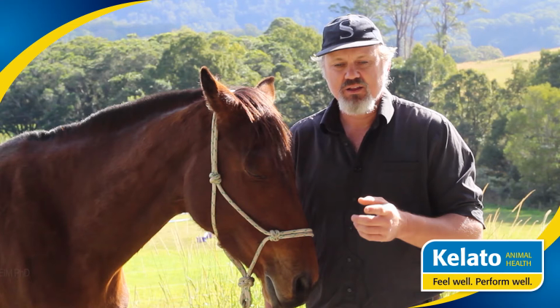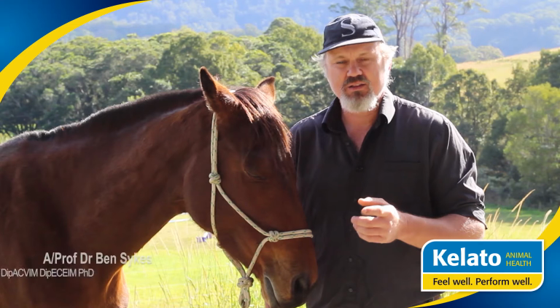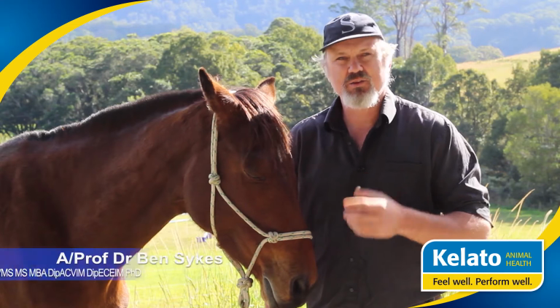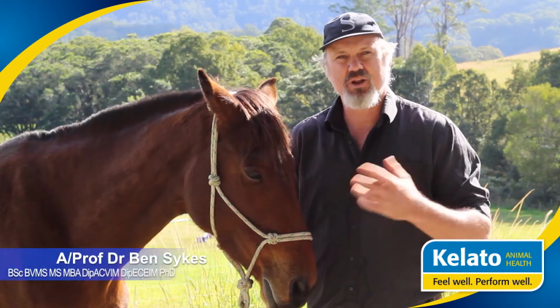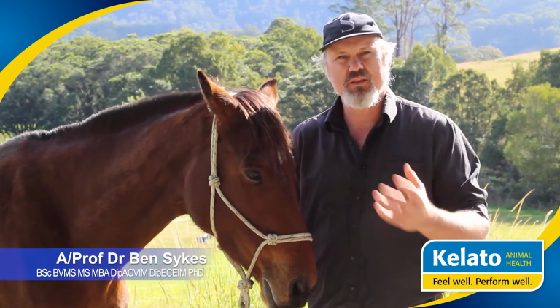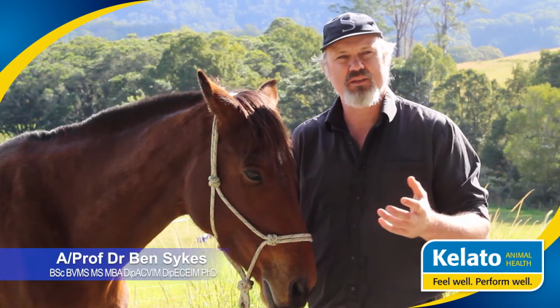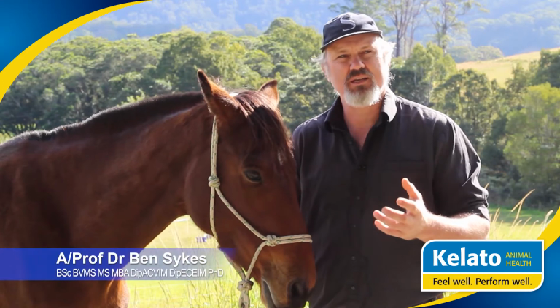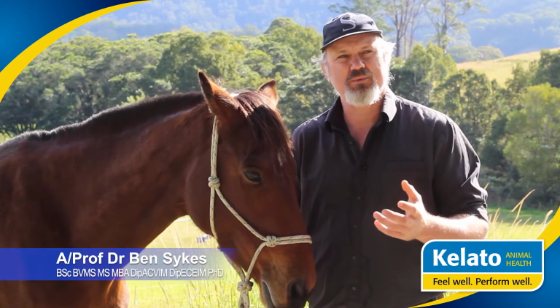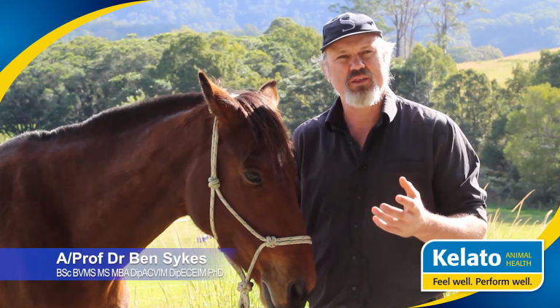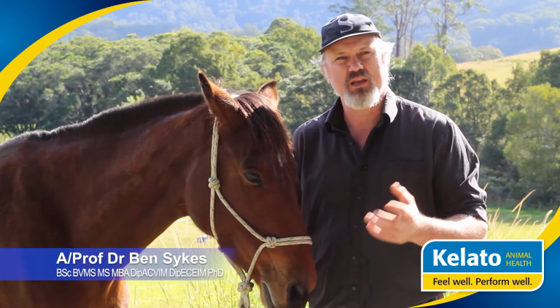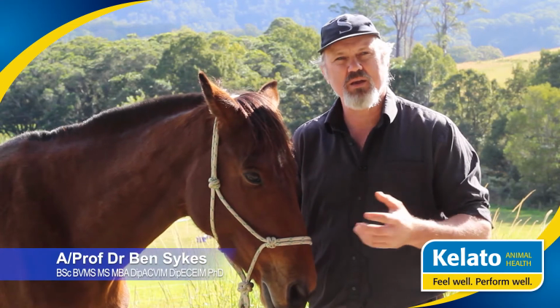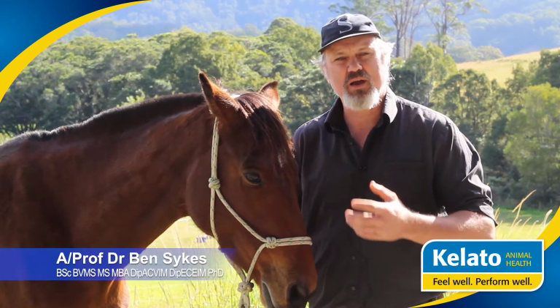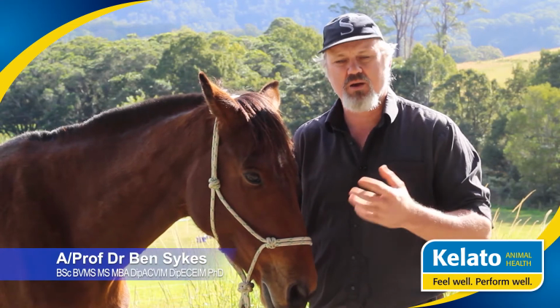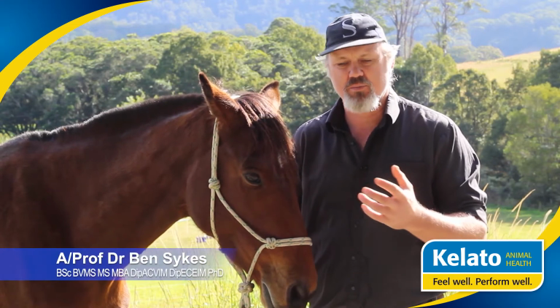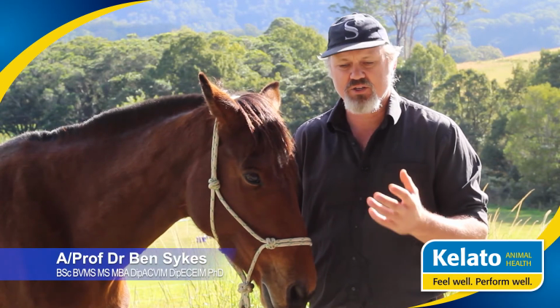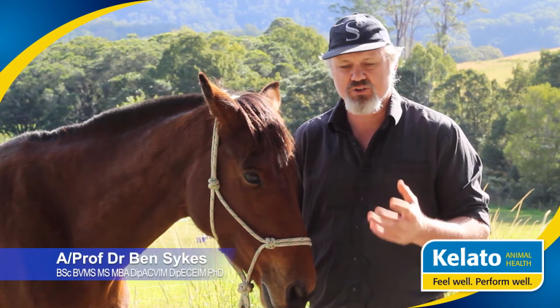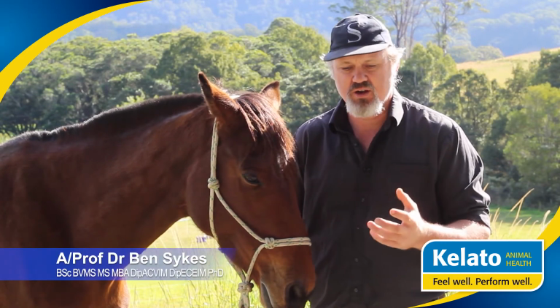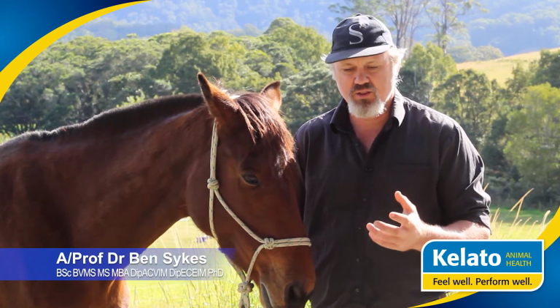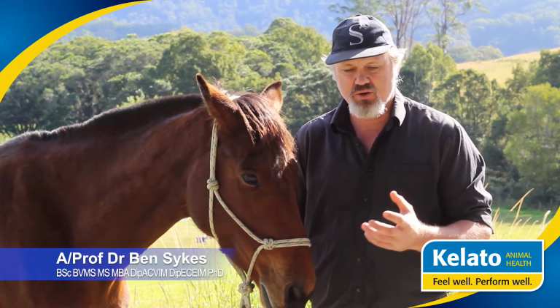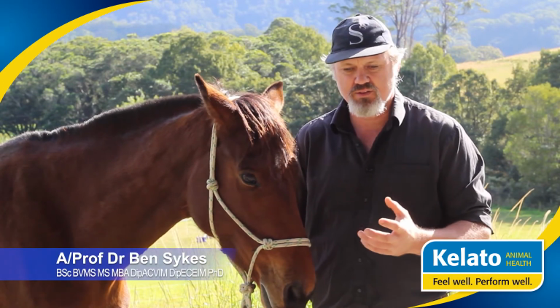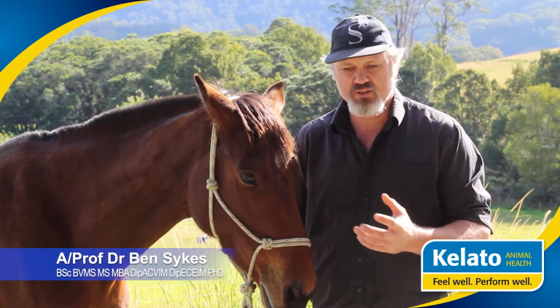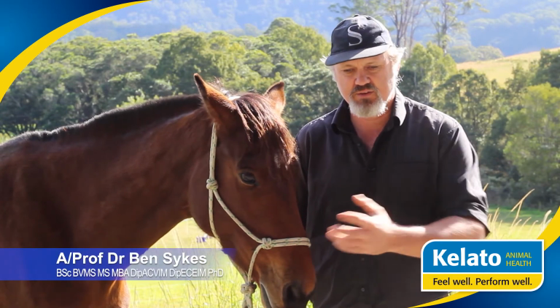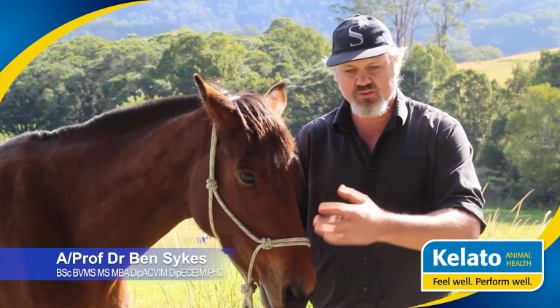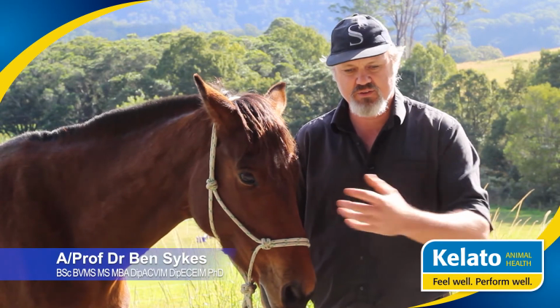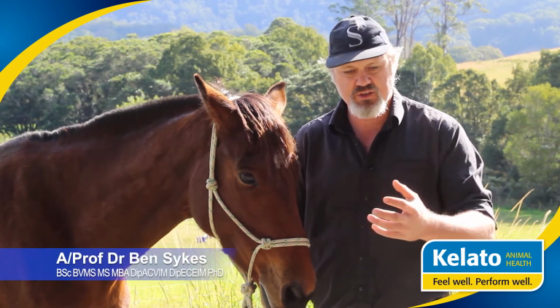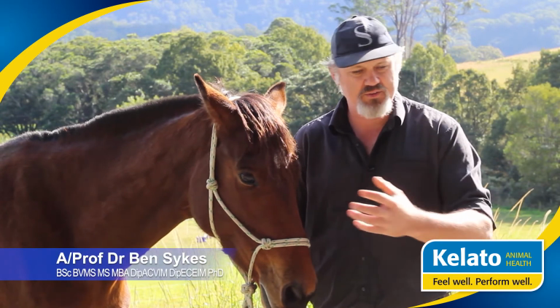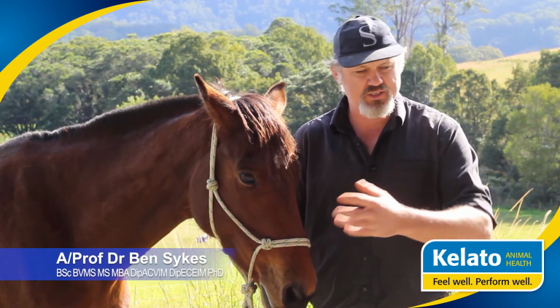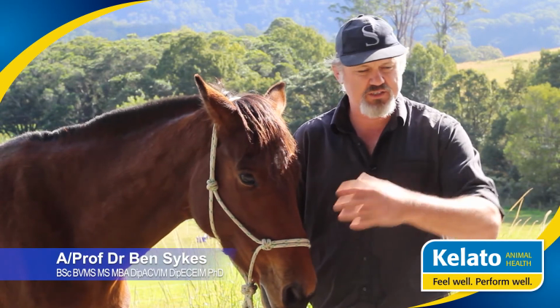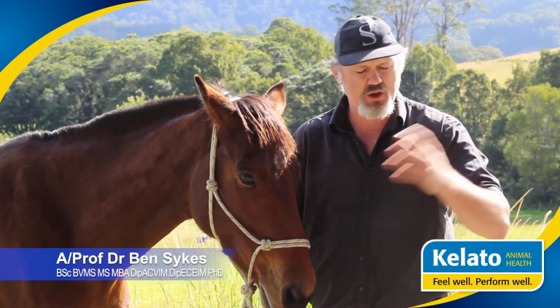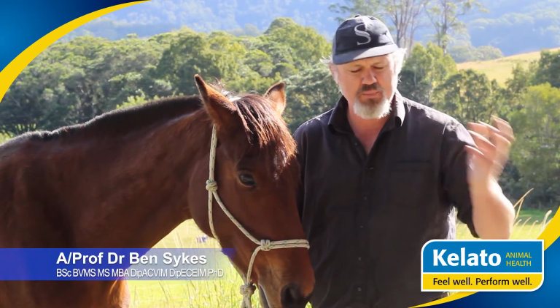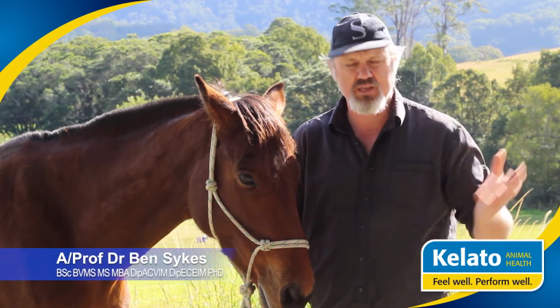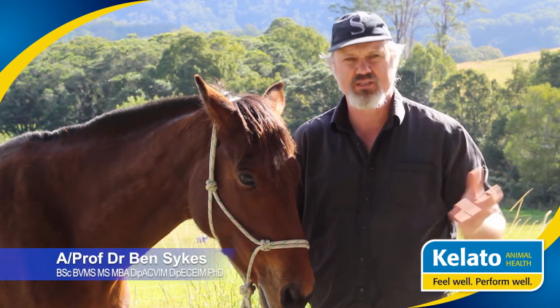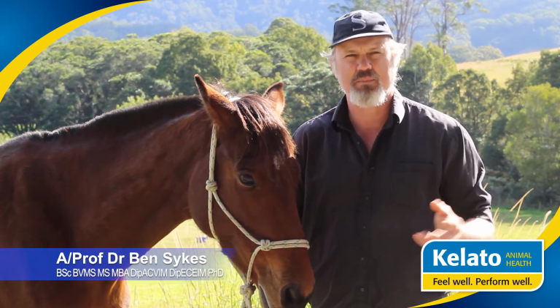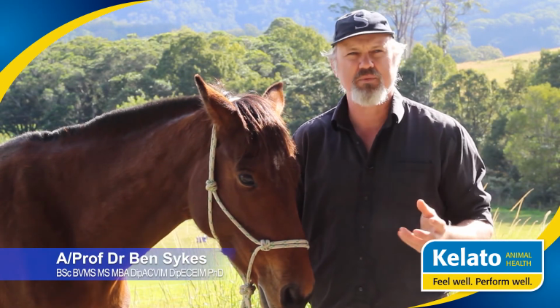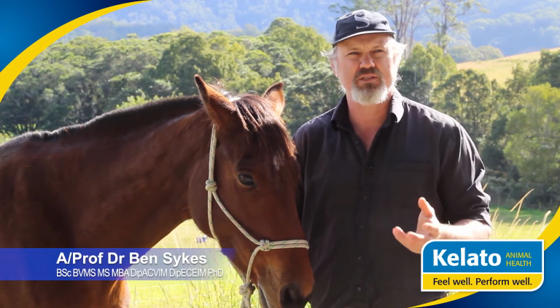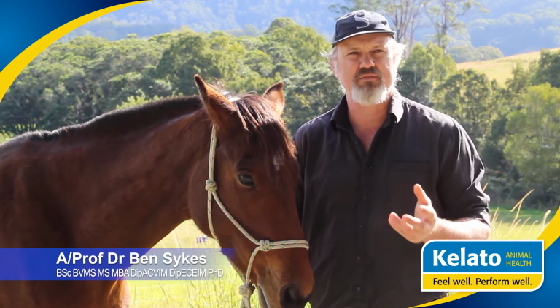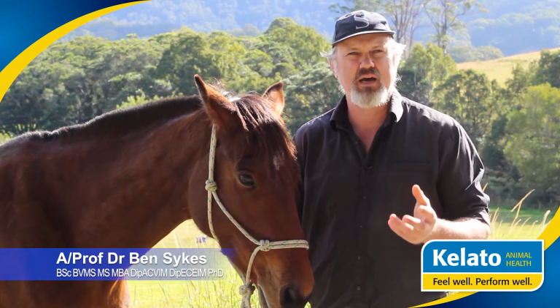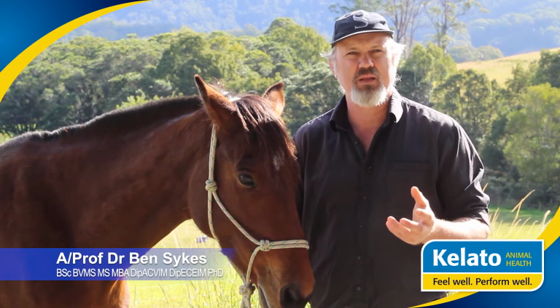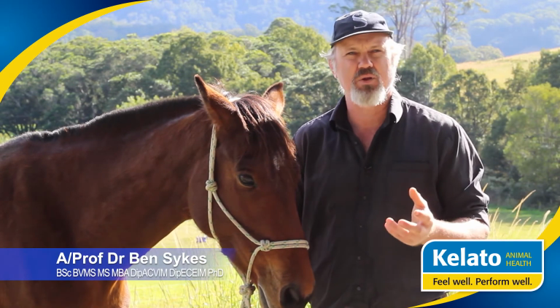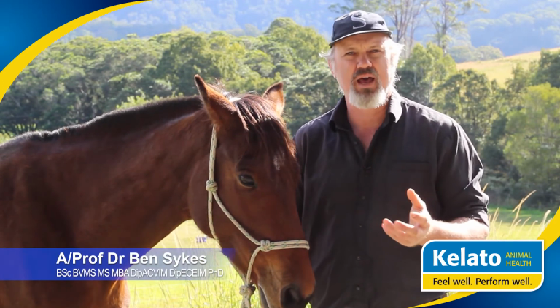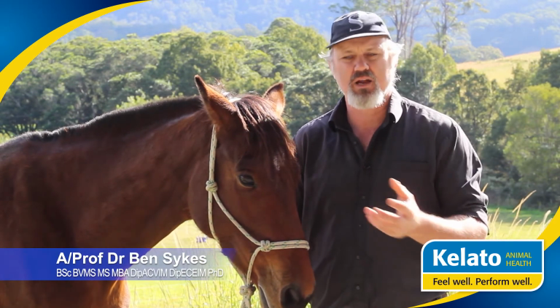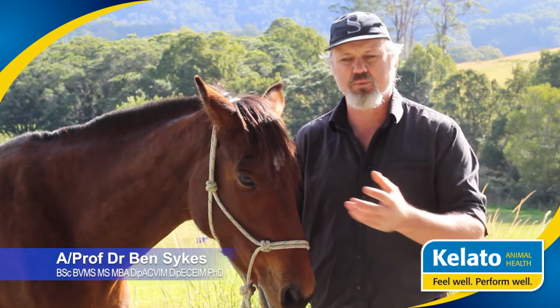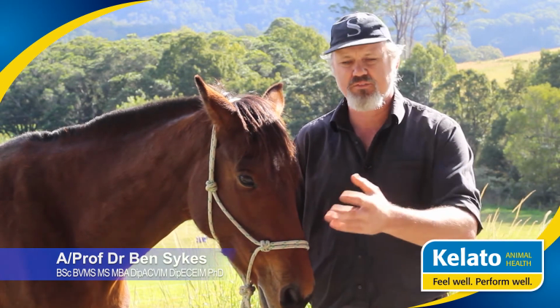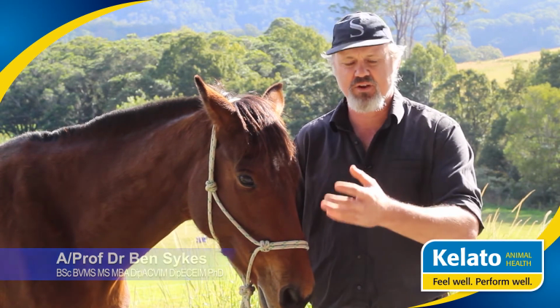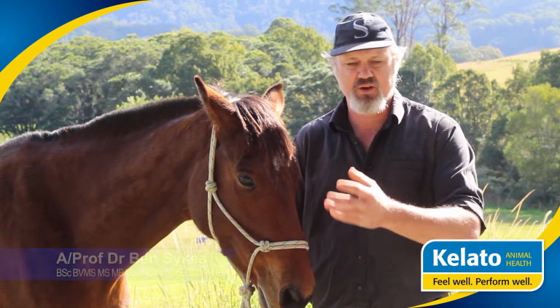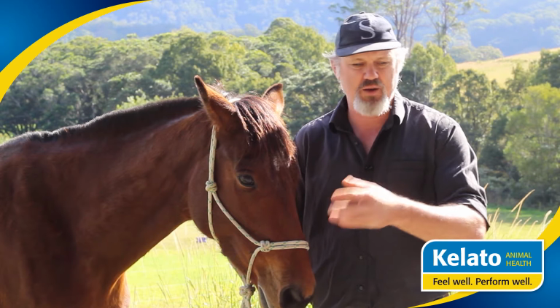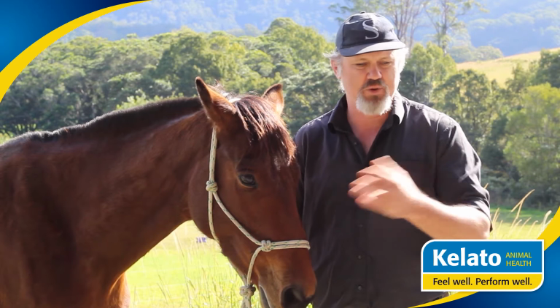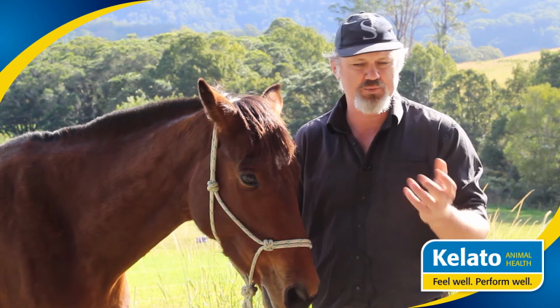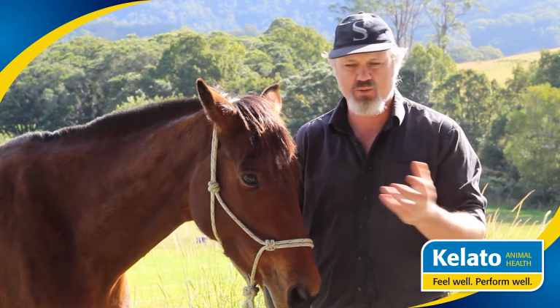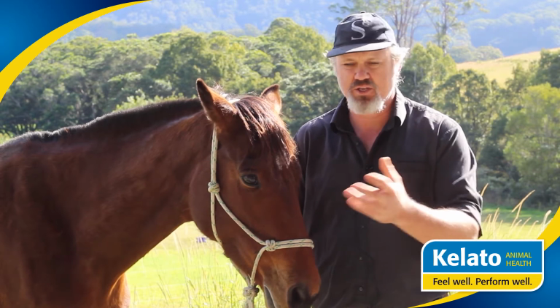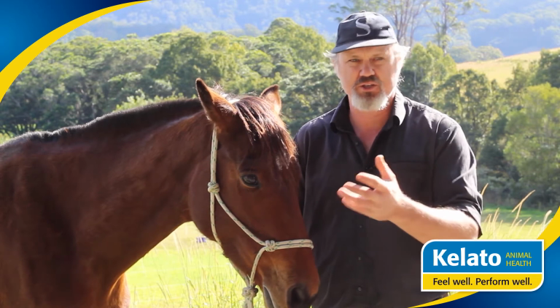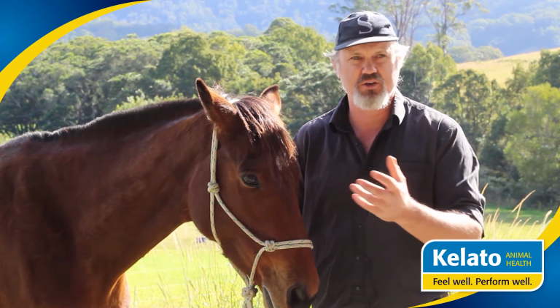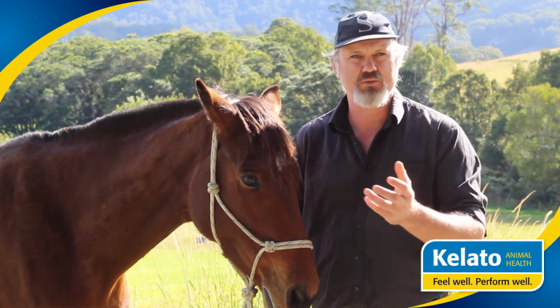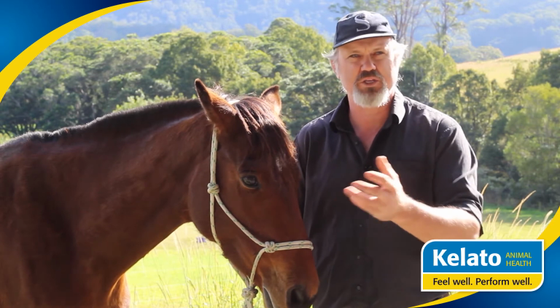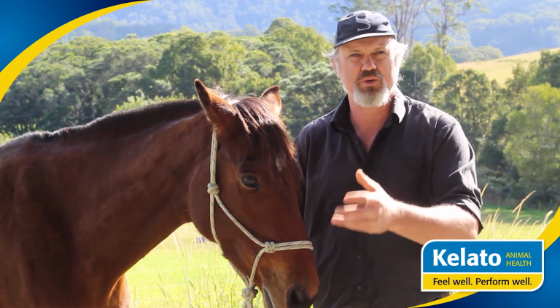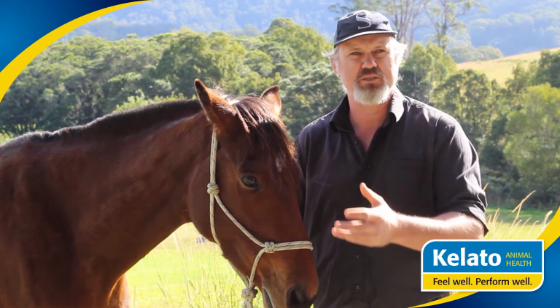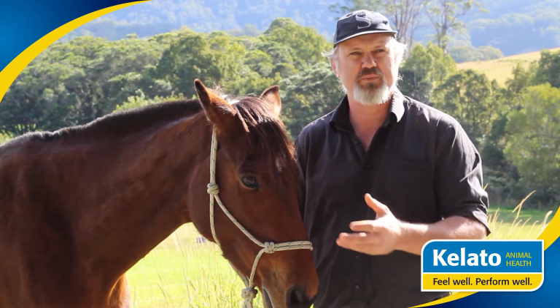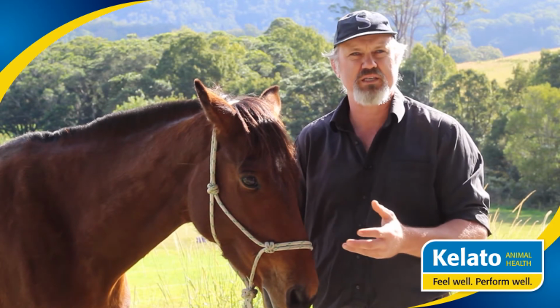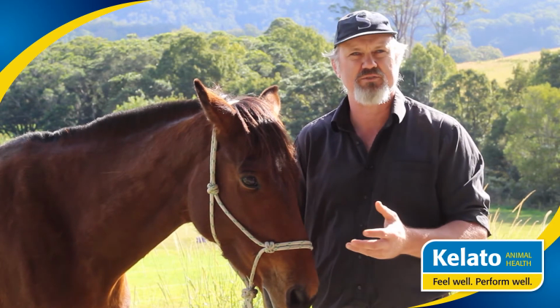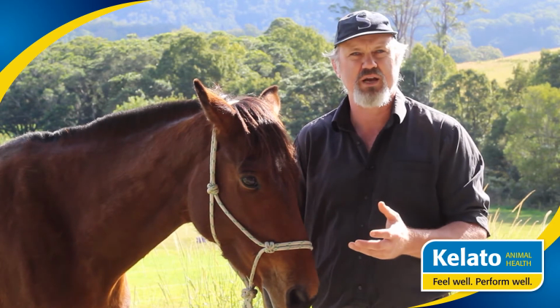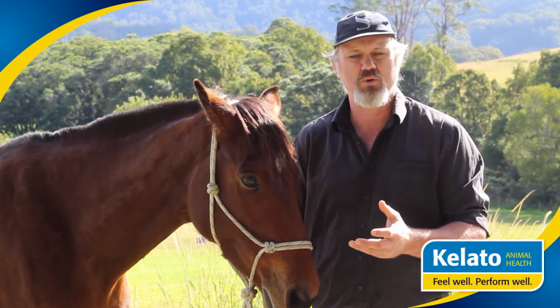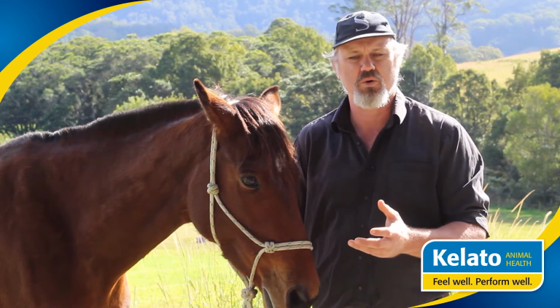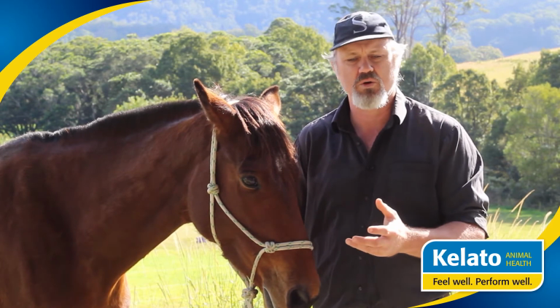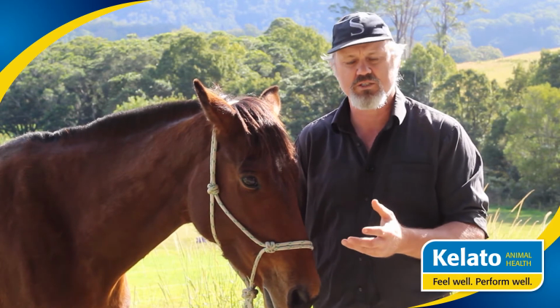One of the things we think about when trying to look at the different supplements available is how do we figure out which one we choose and which one's best for our horse?